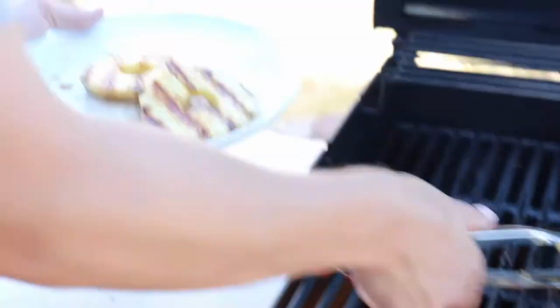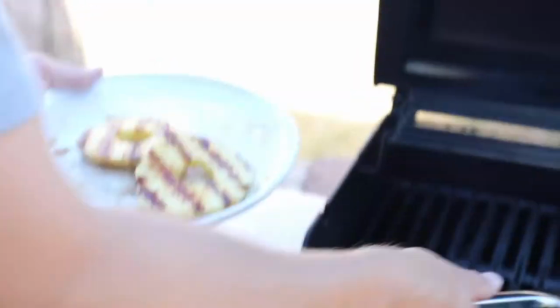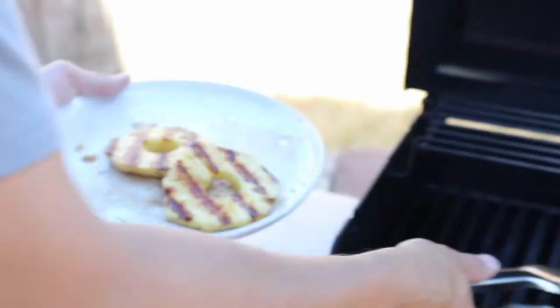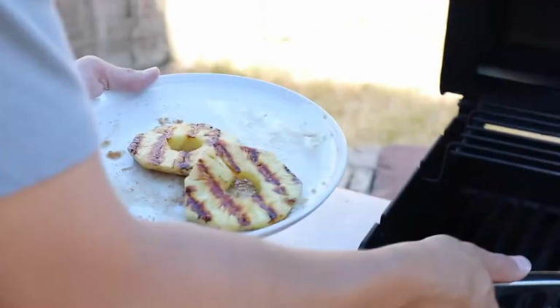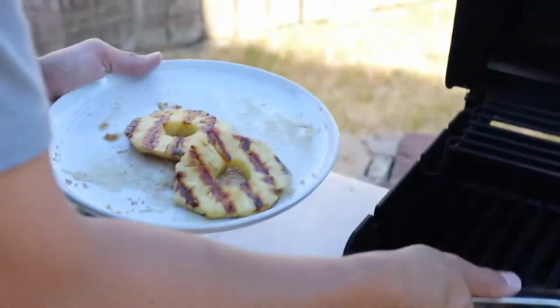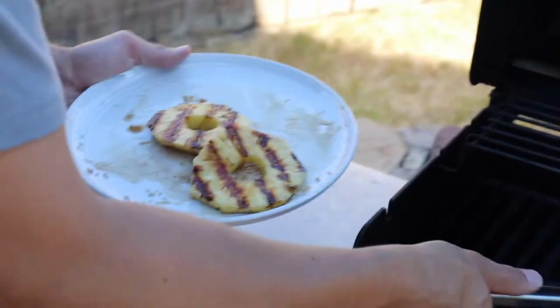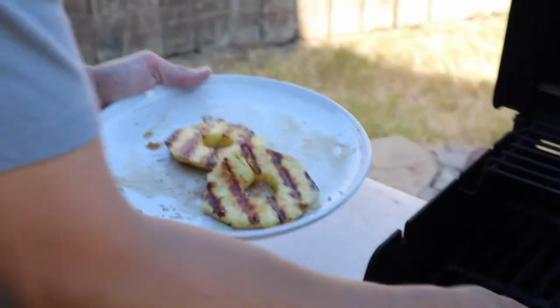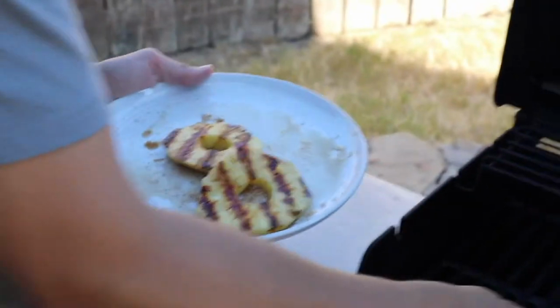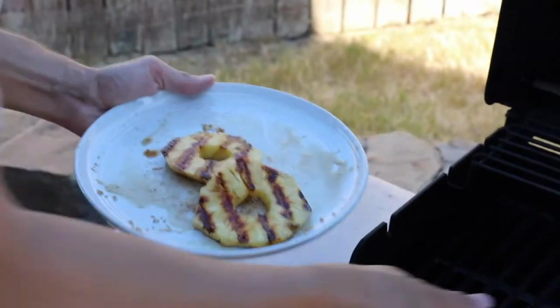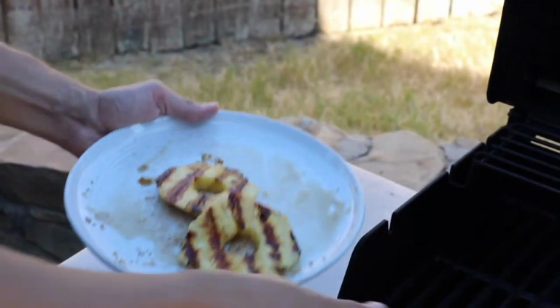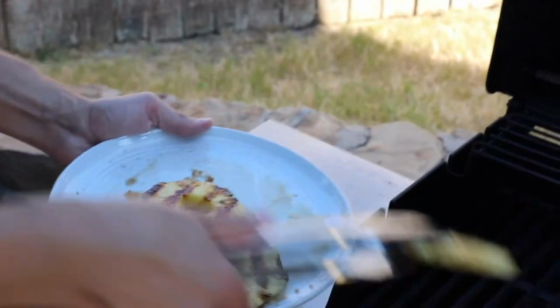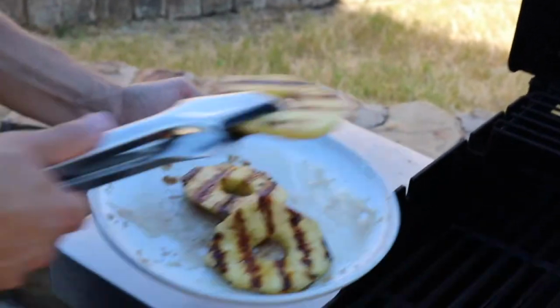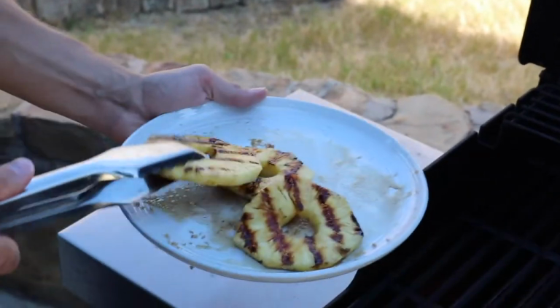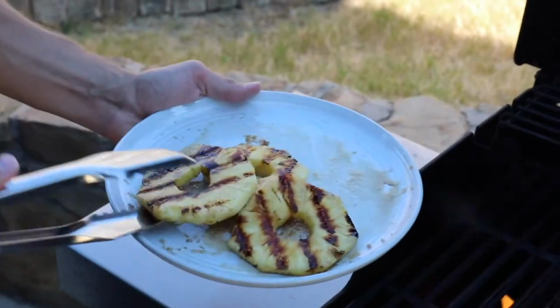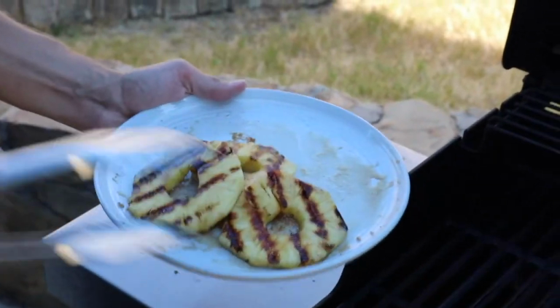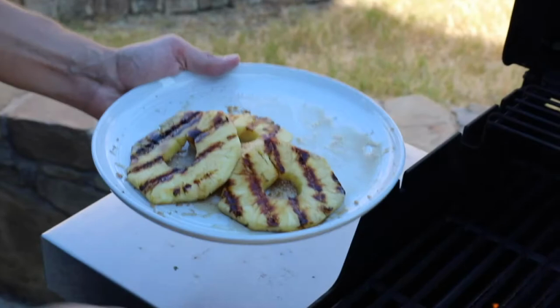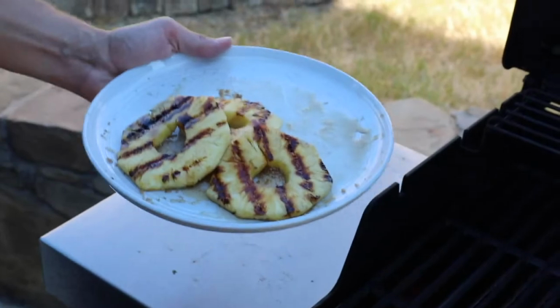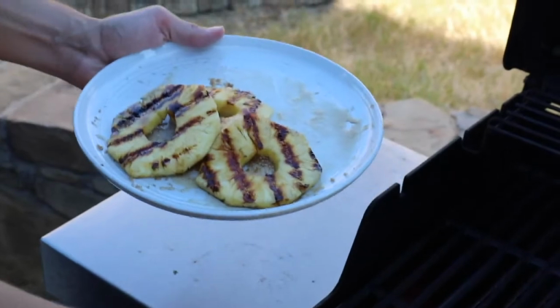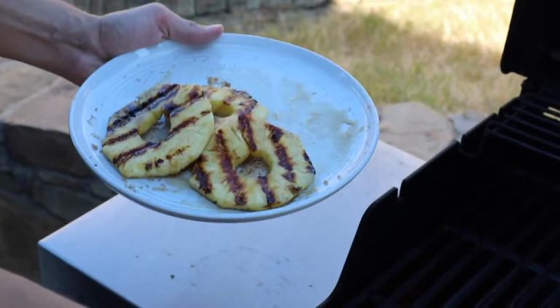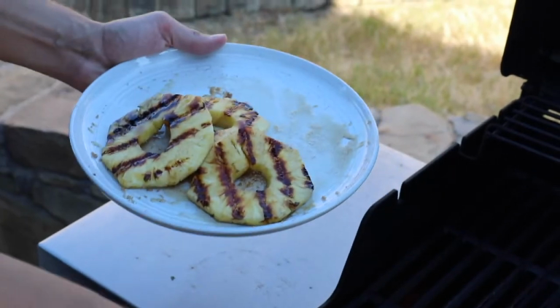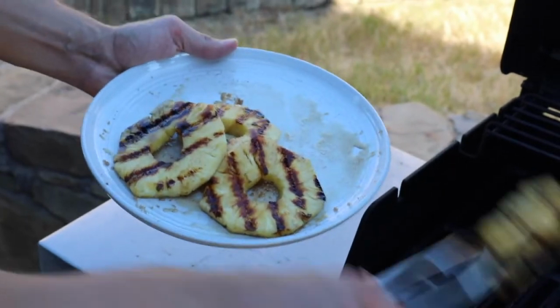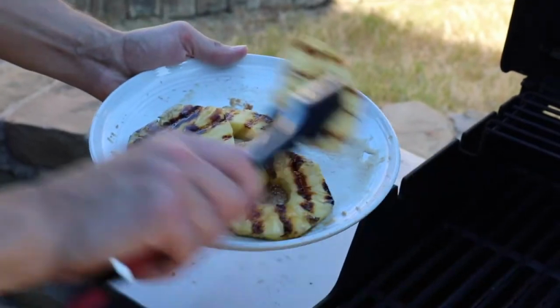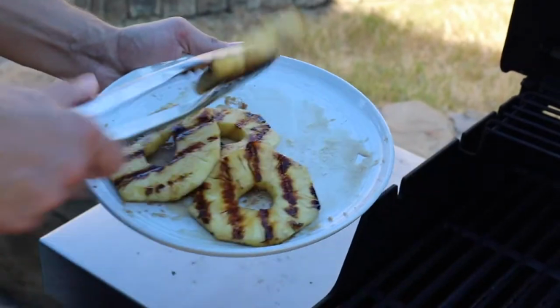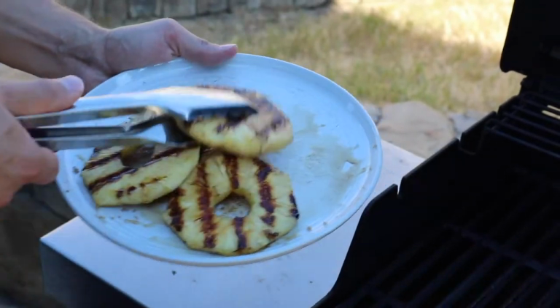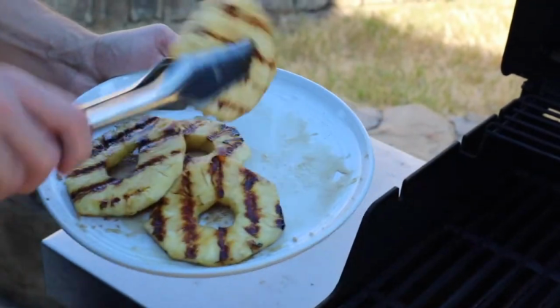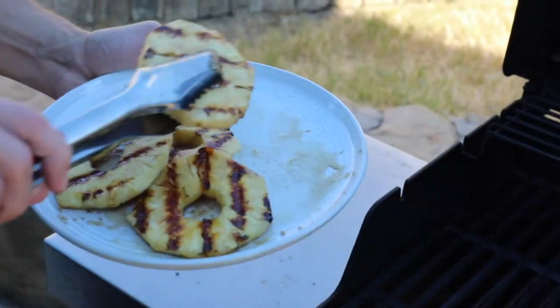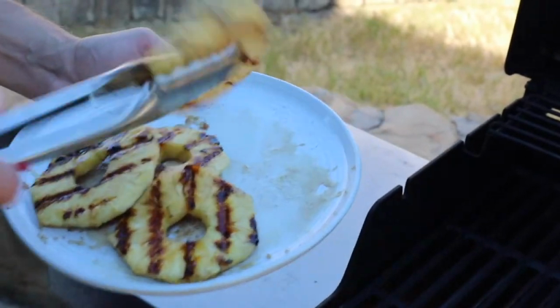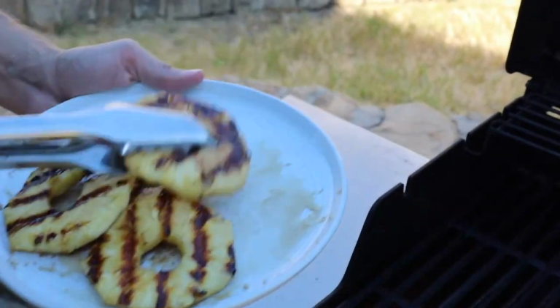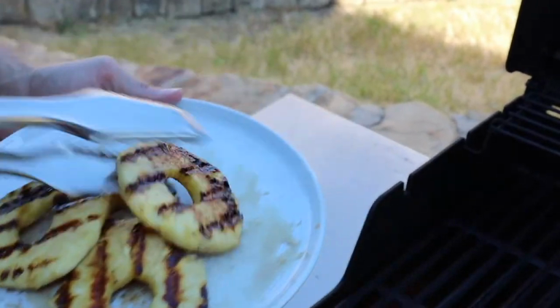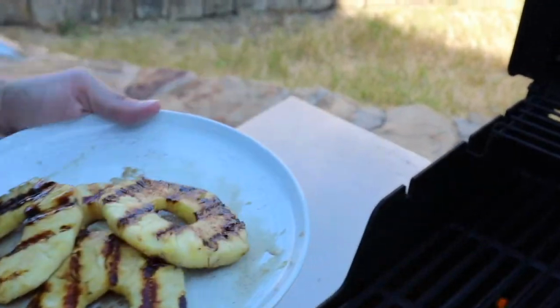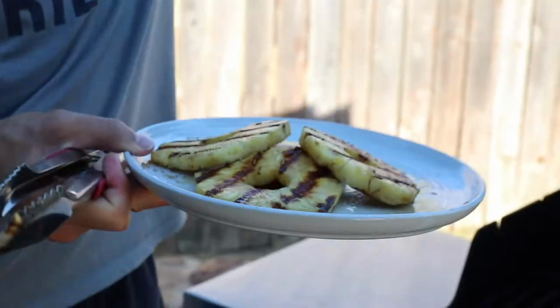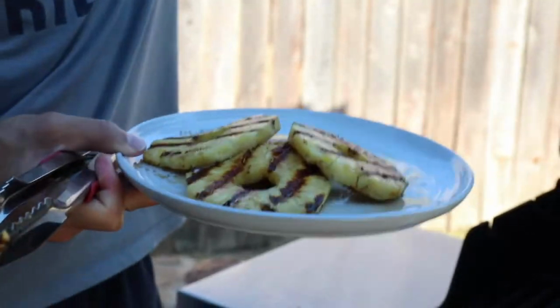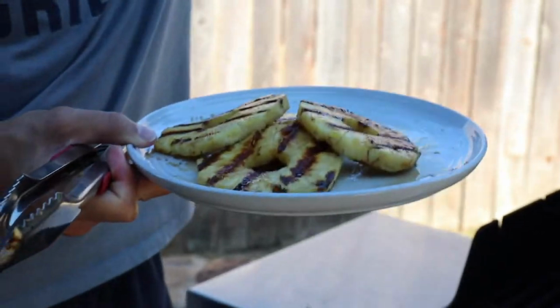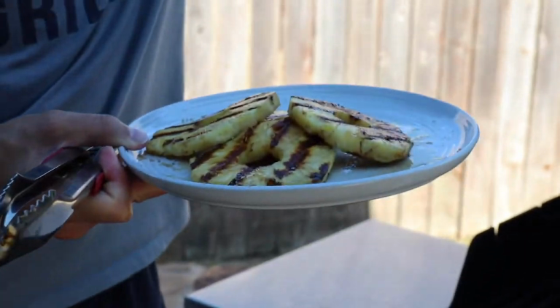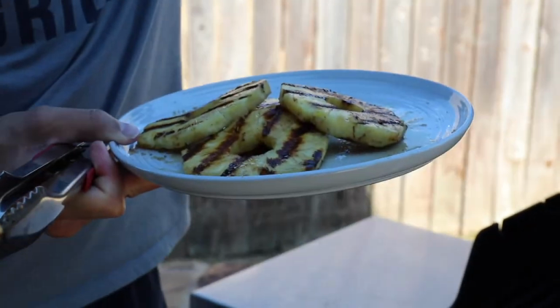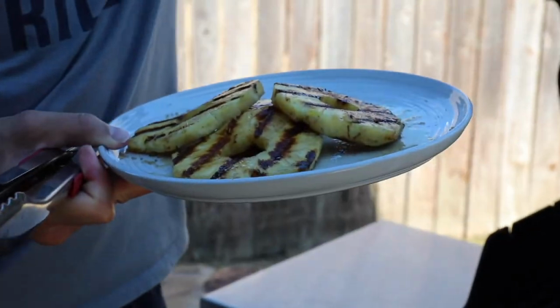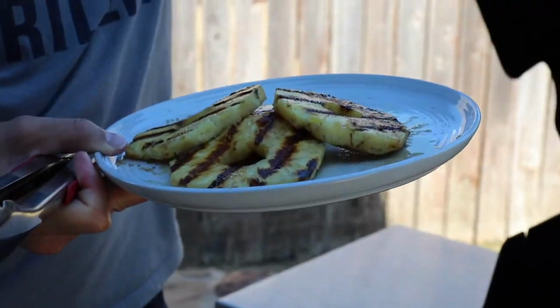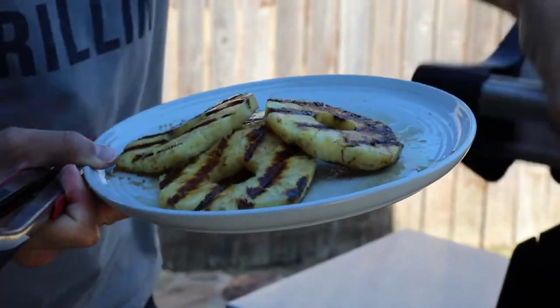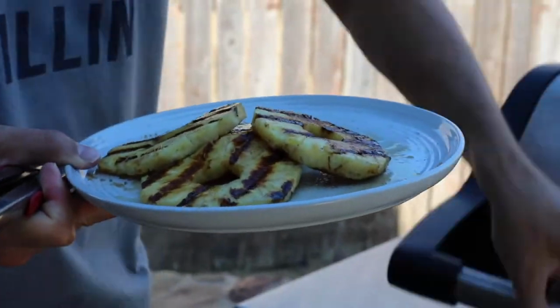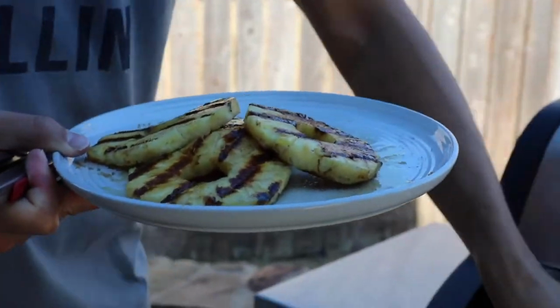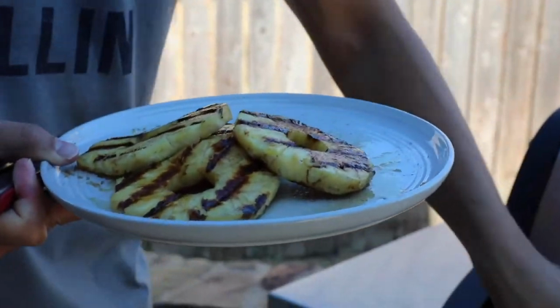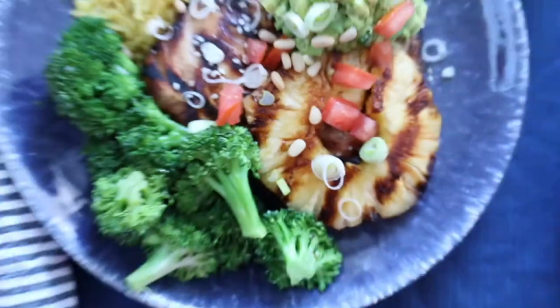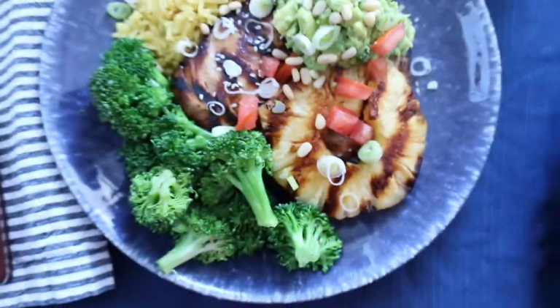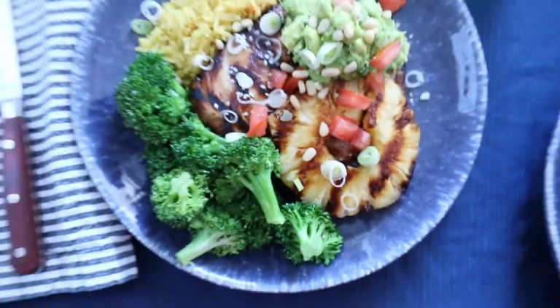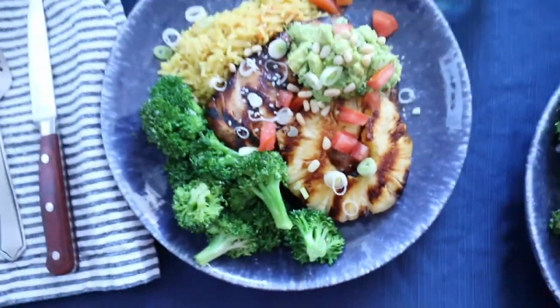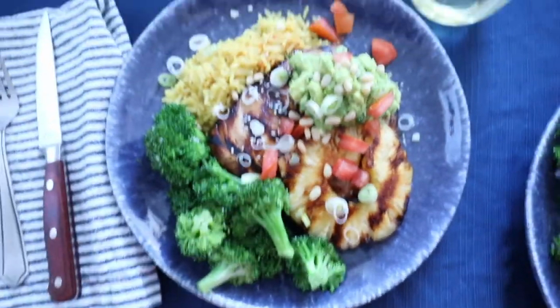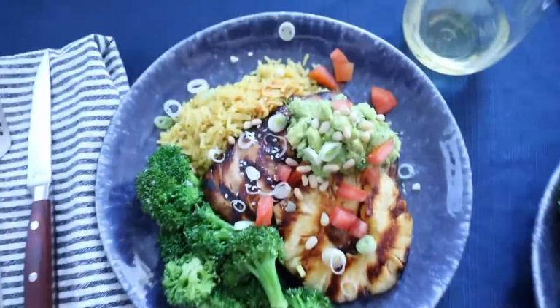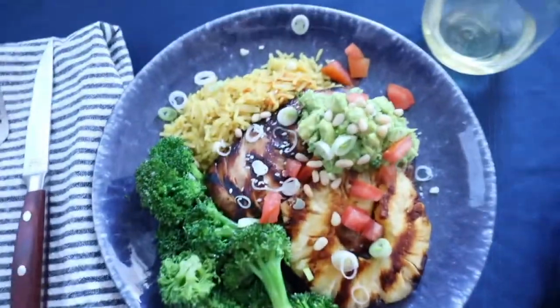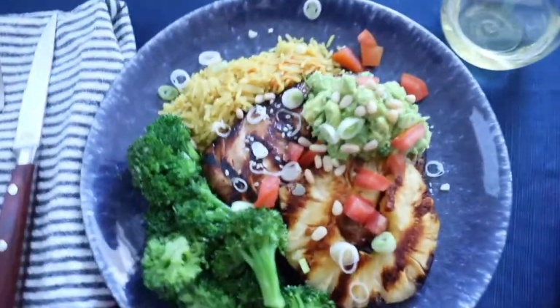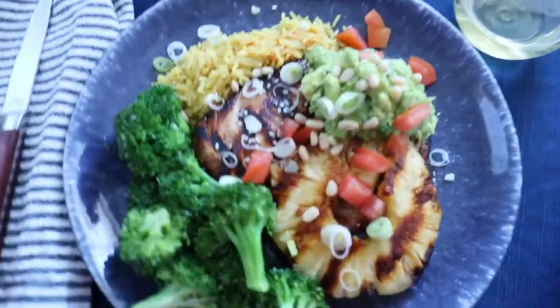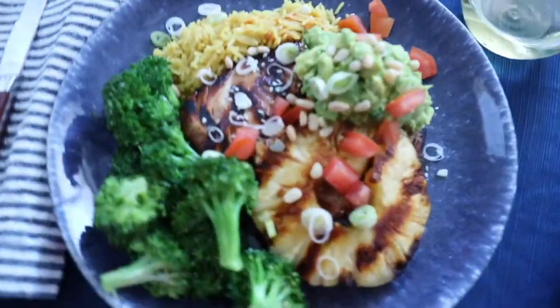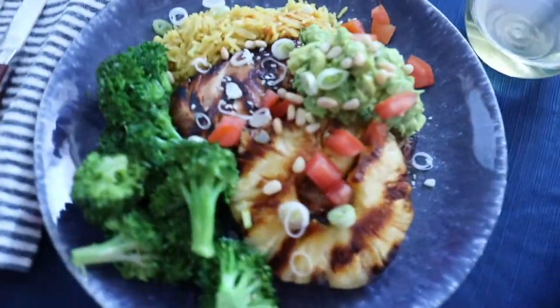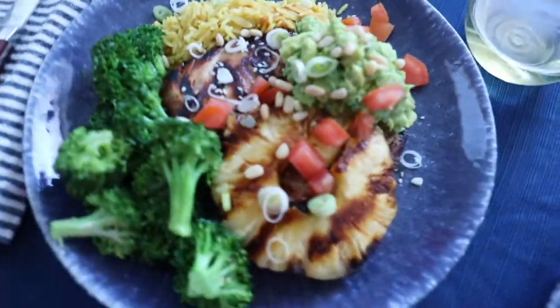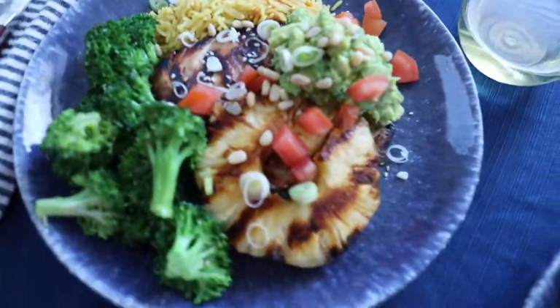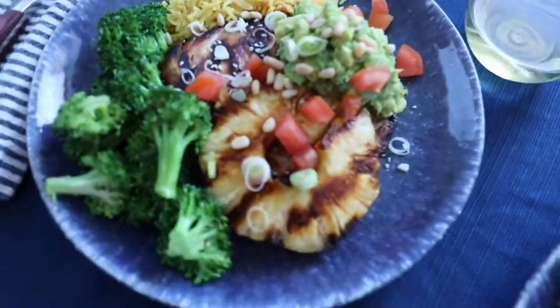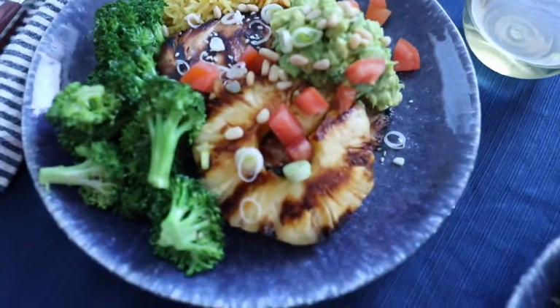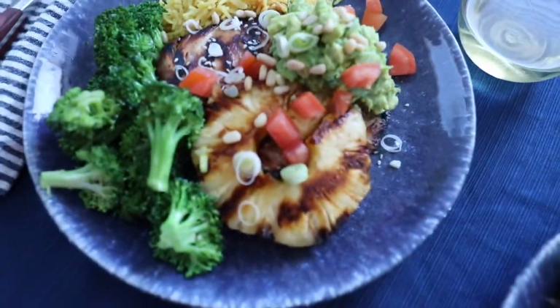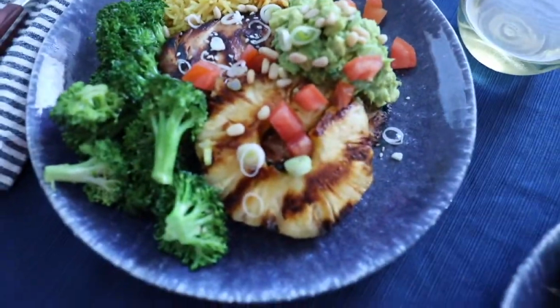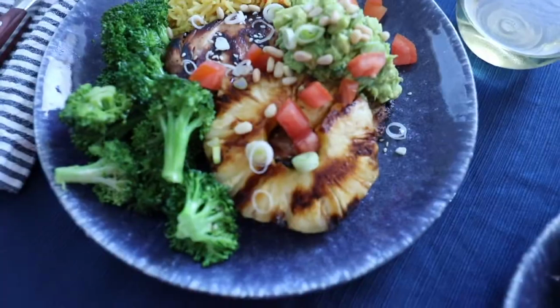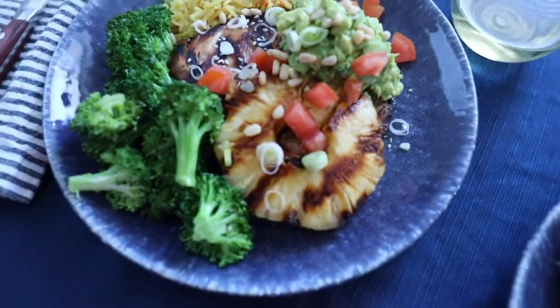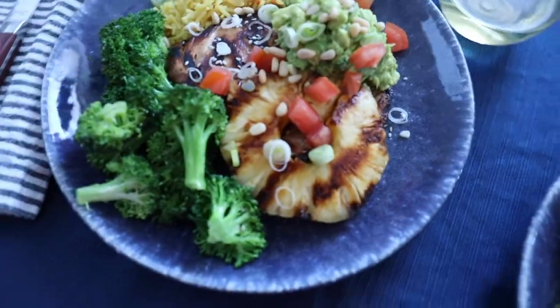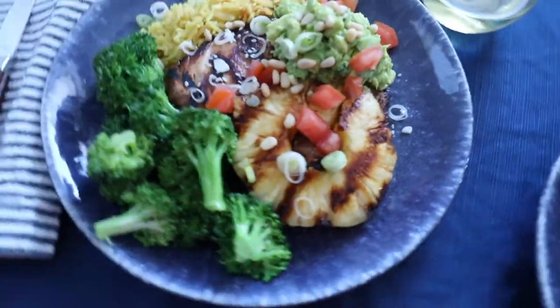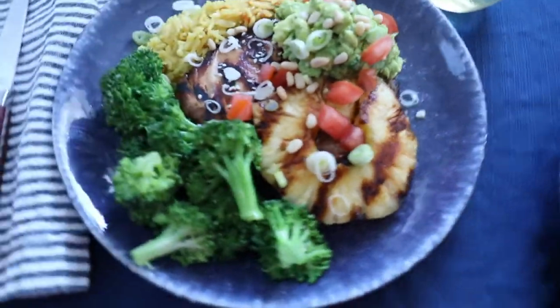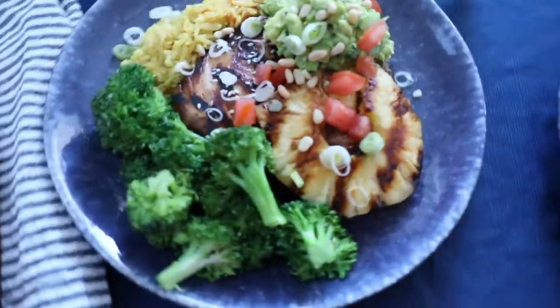They just grill for about two minutes on each side, then bring them in. It's going to be hot, but serve them up and you're done.